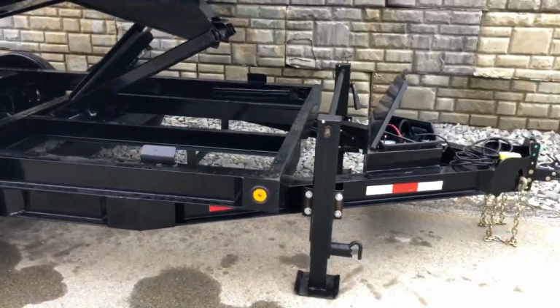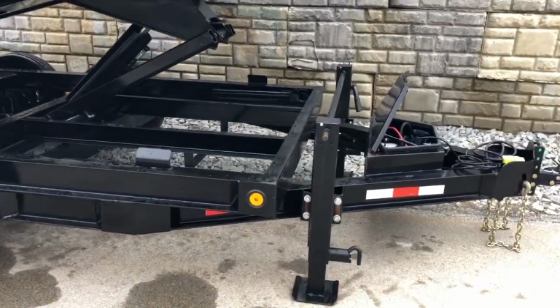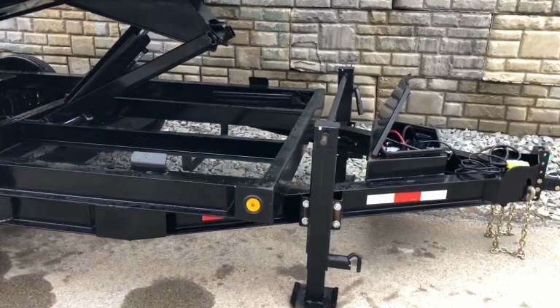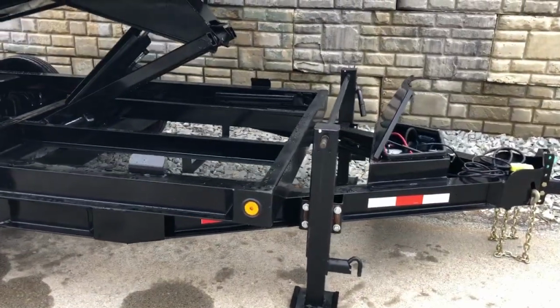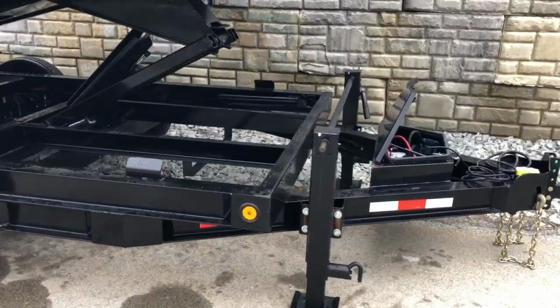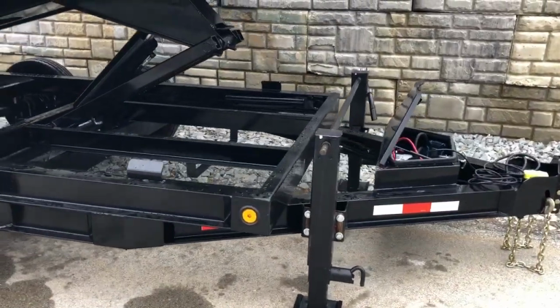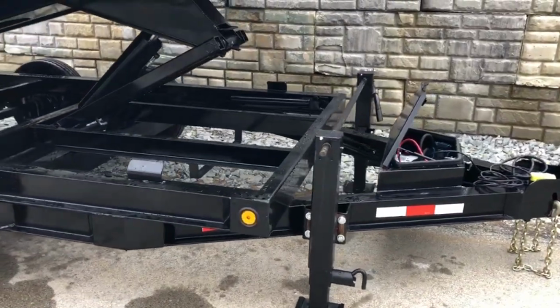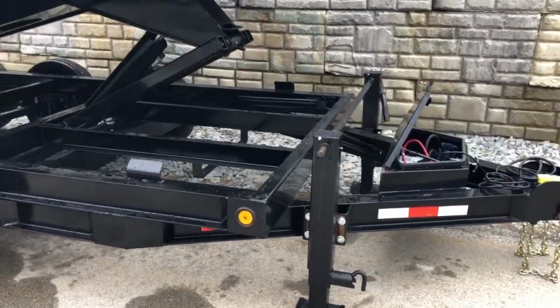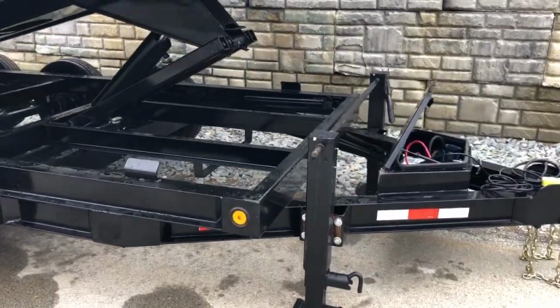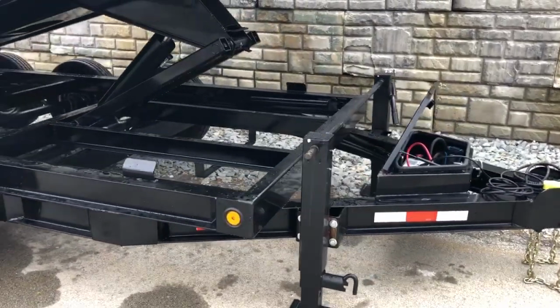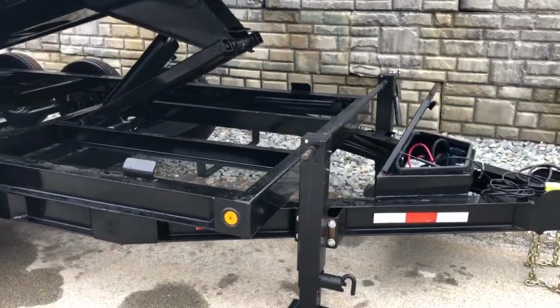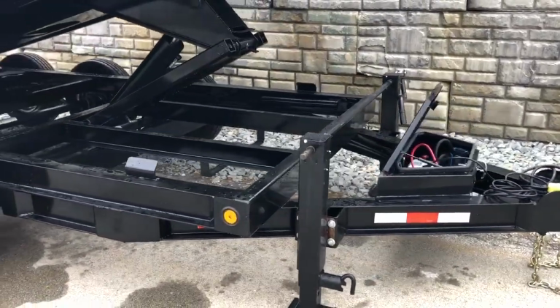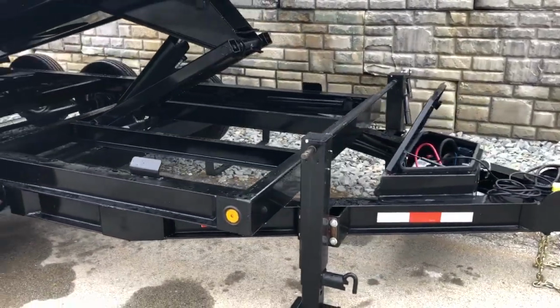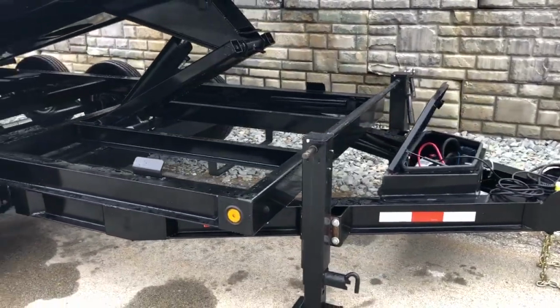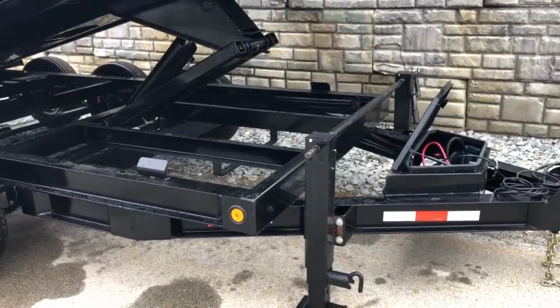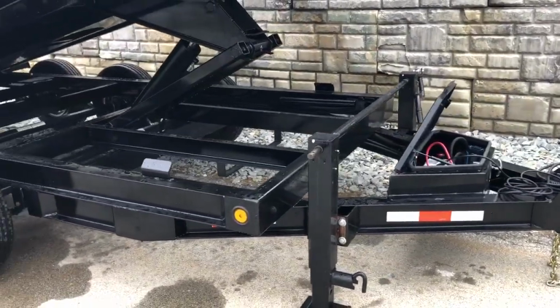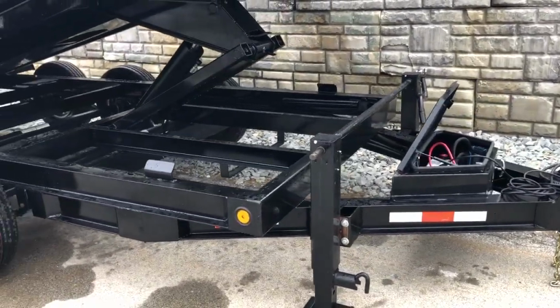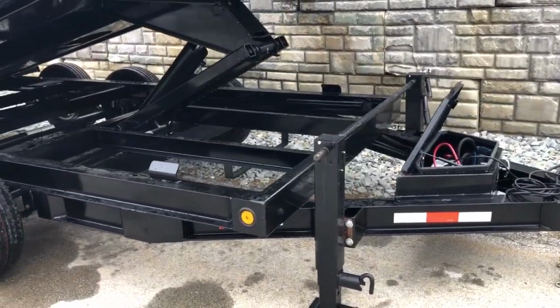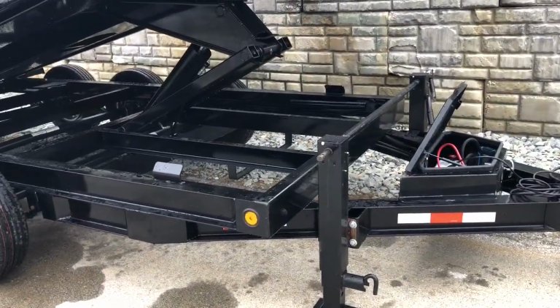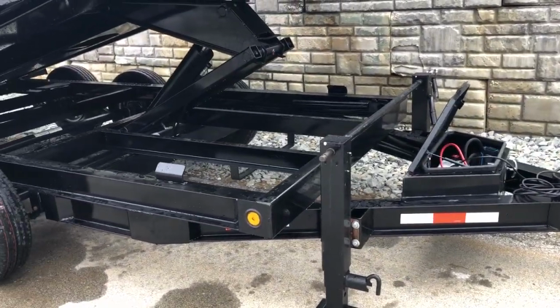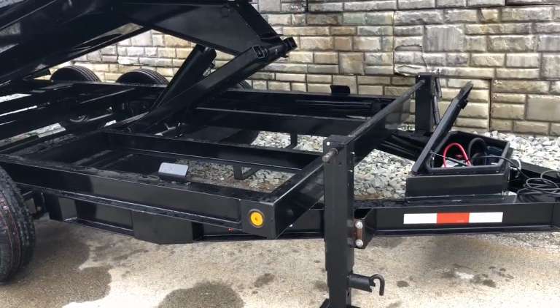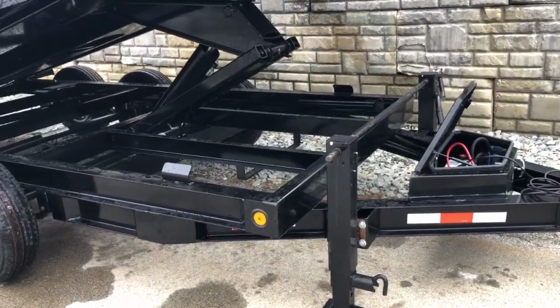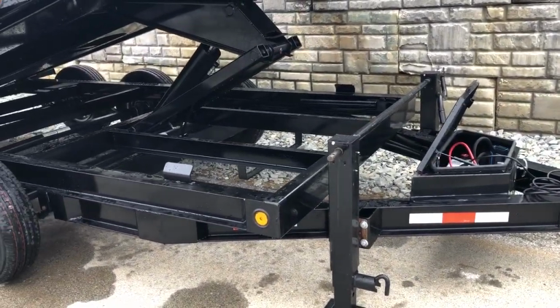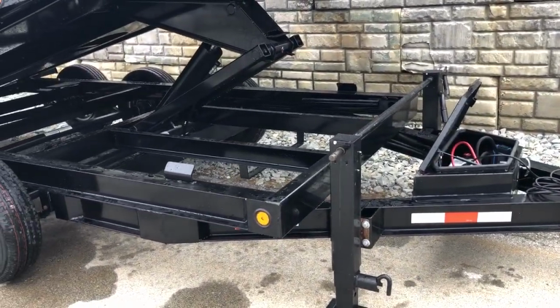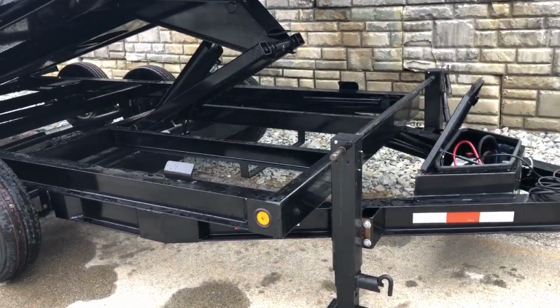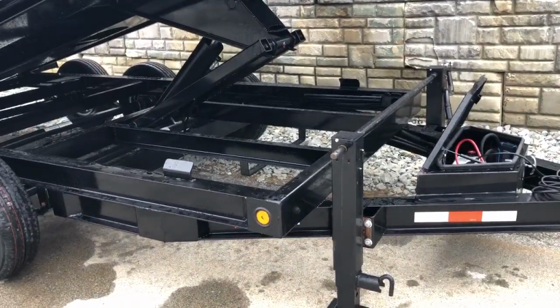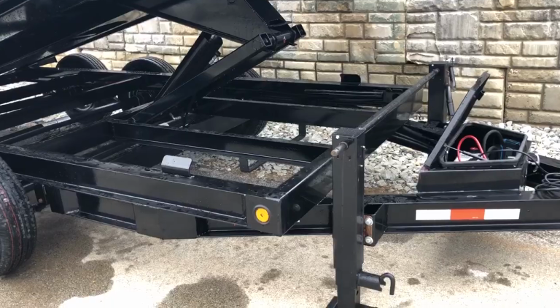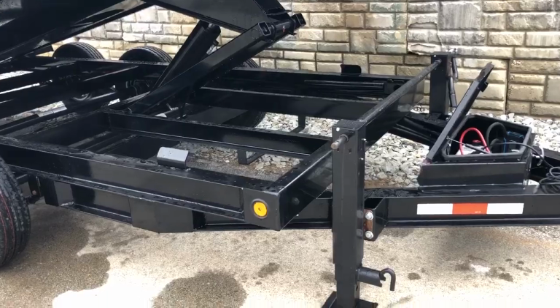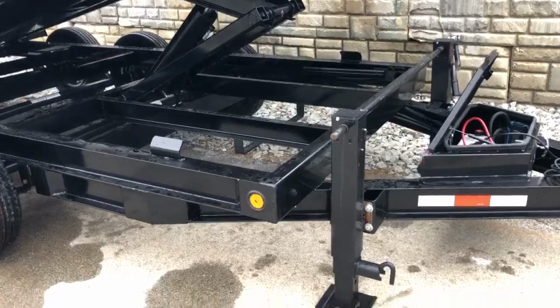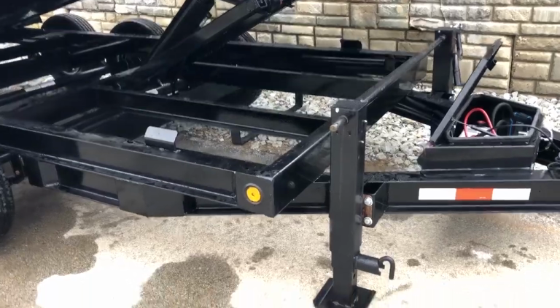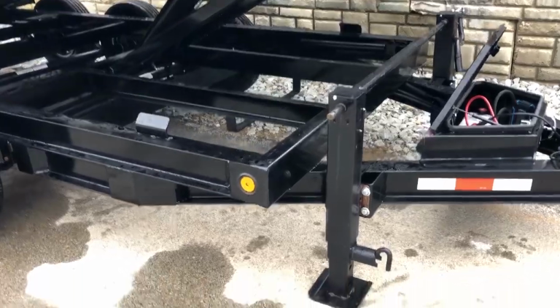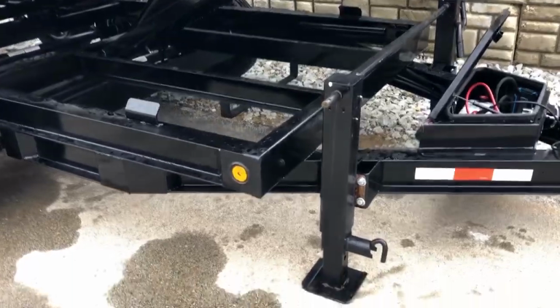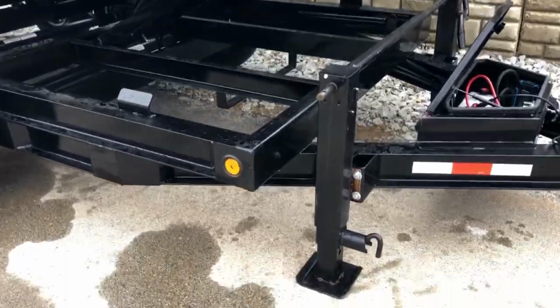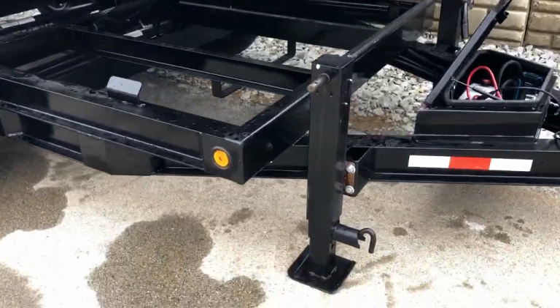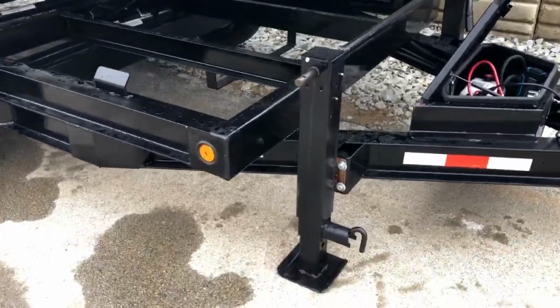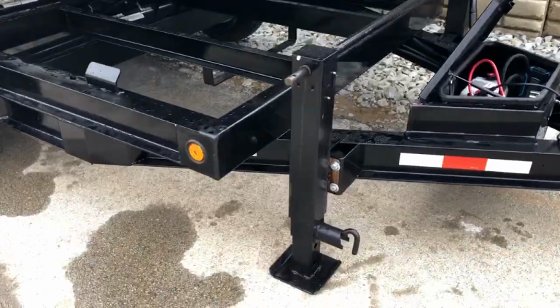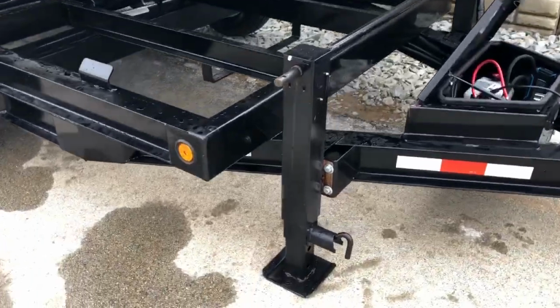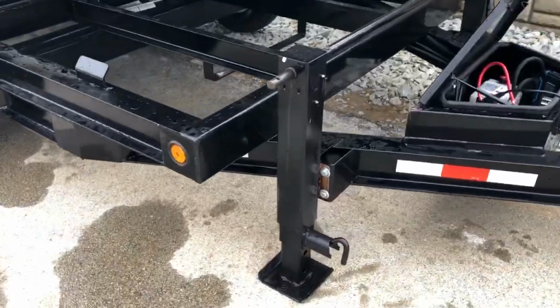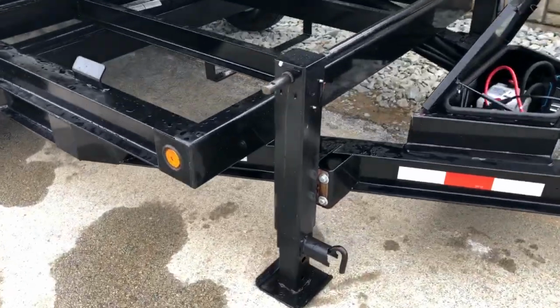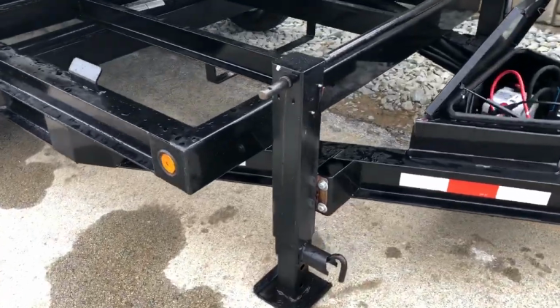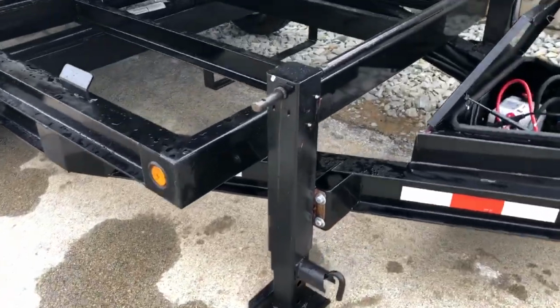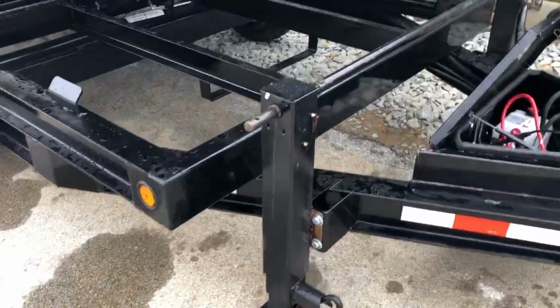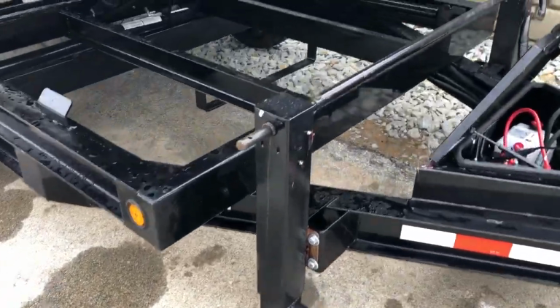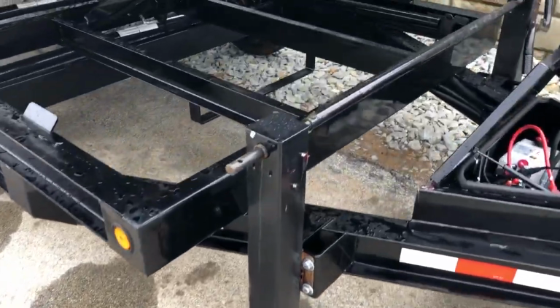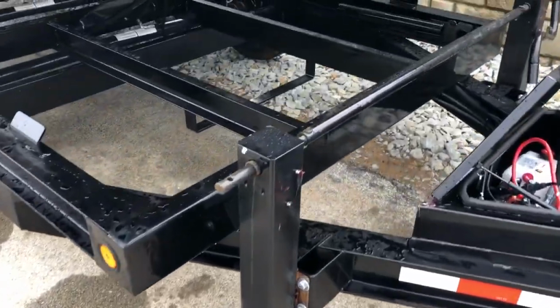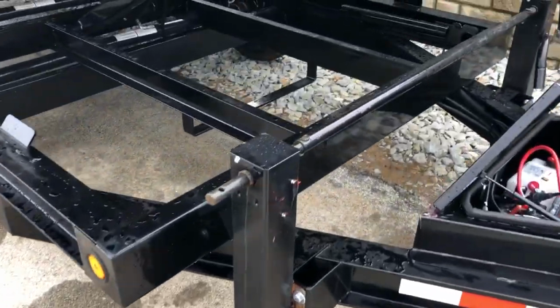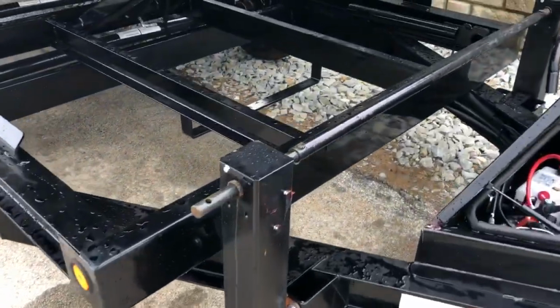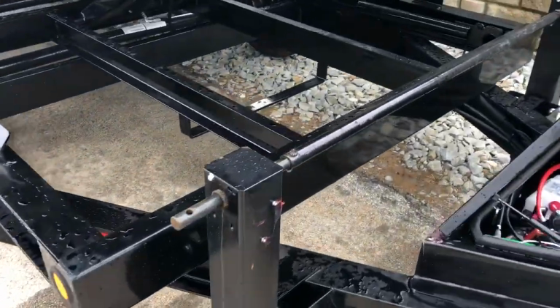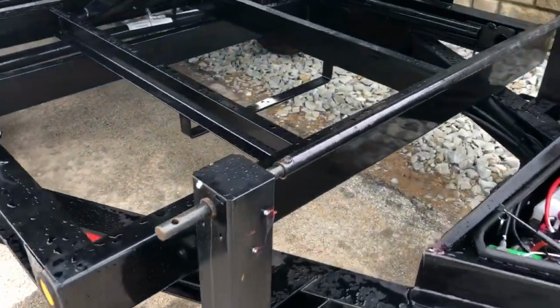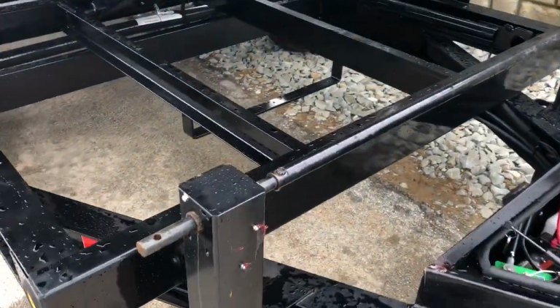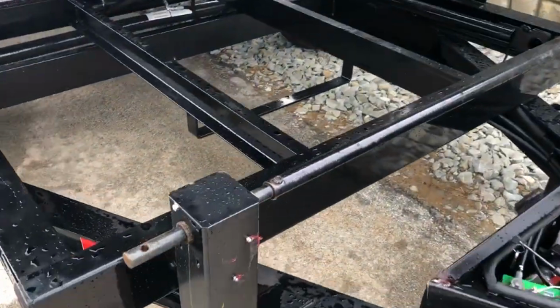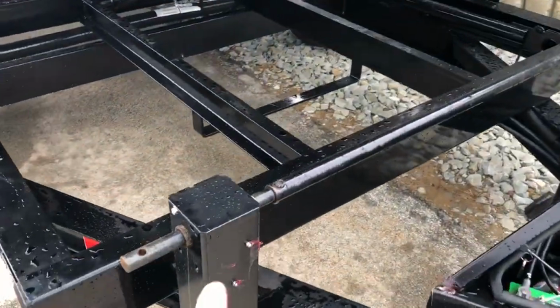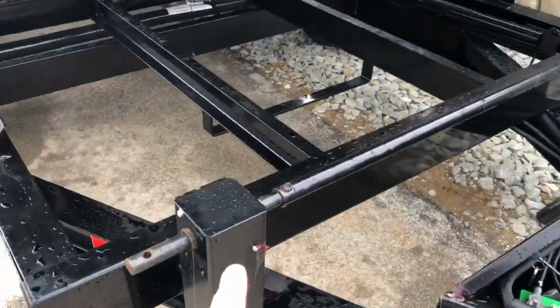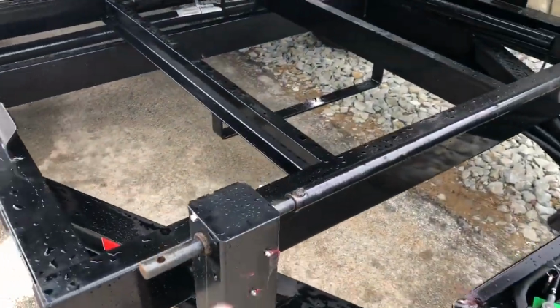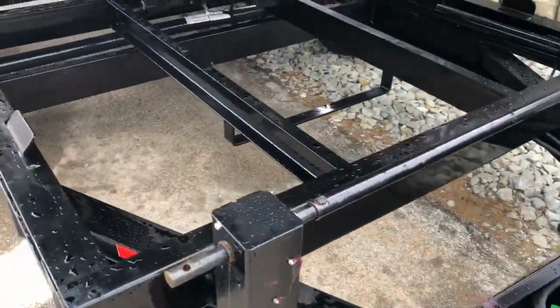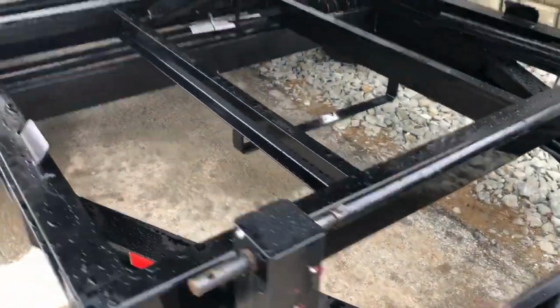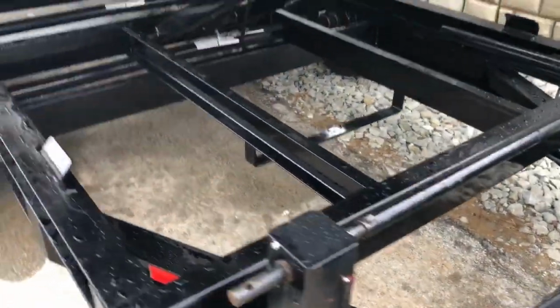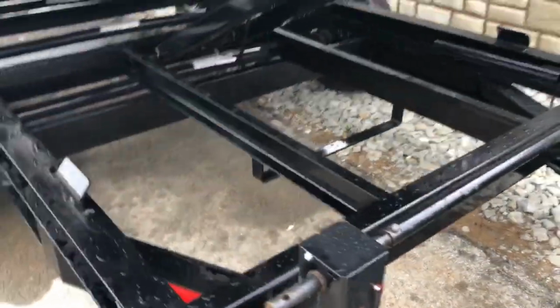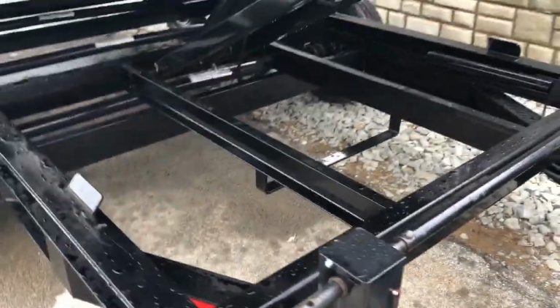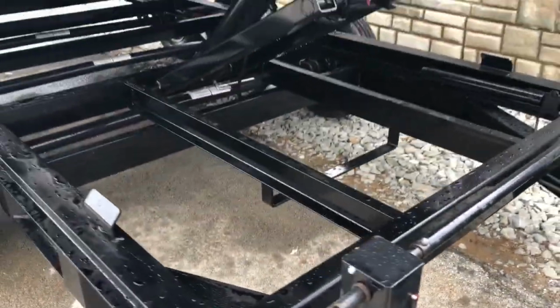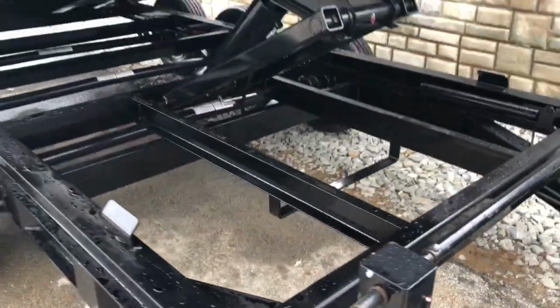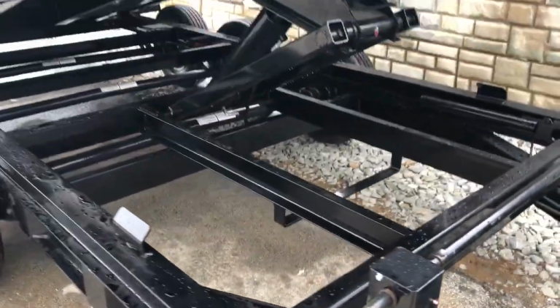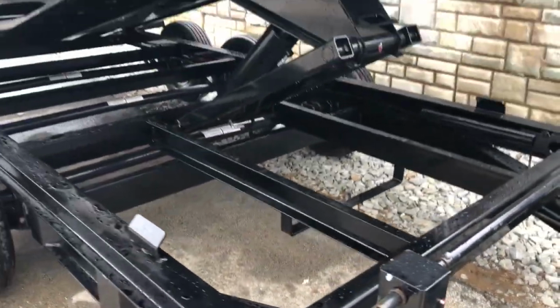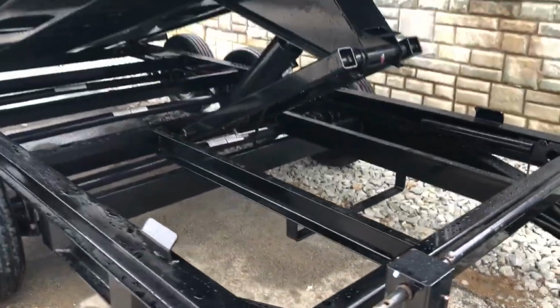It's also got dual 12k jacks. Those jacks are spring assisted at the bottom and they've also got grease zerts for serviceability.